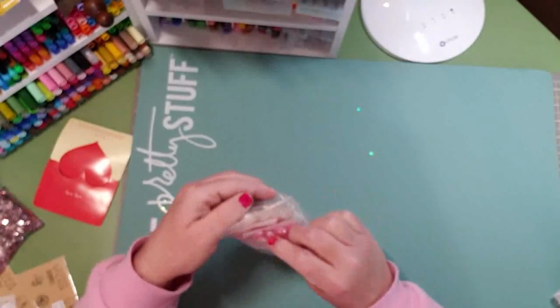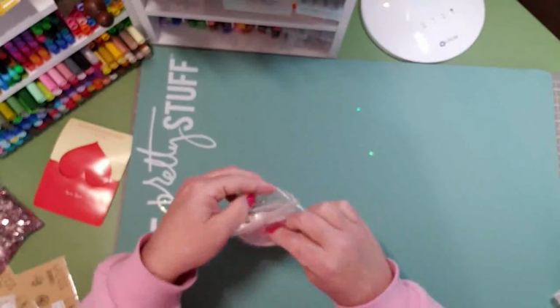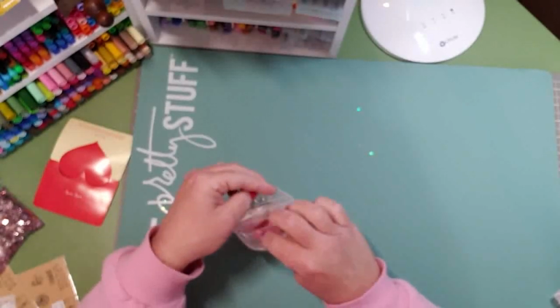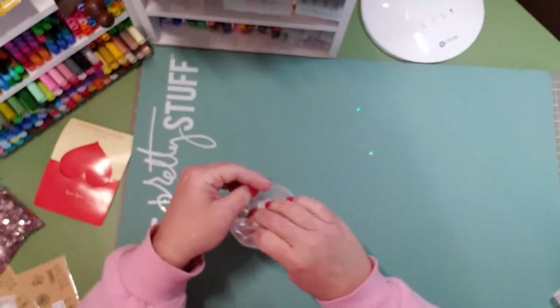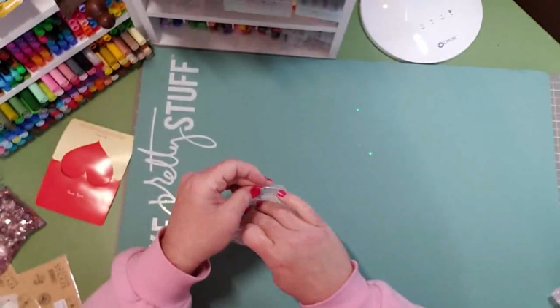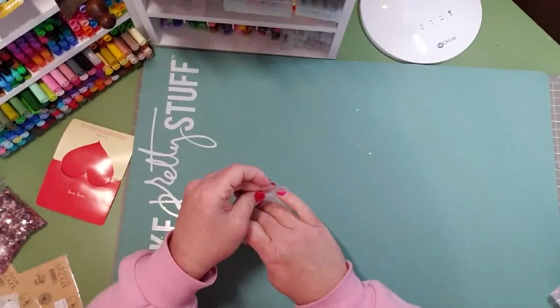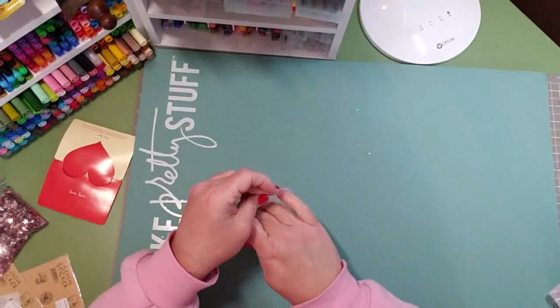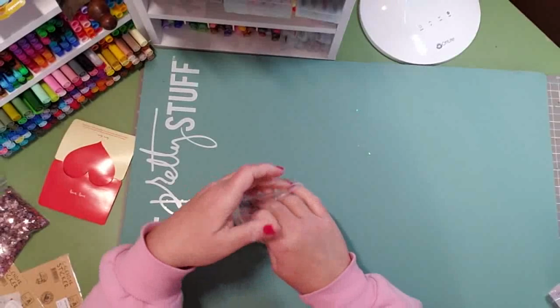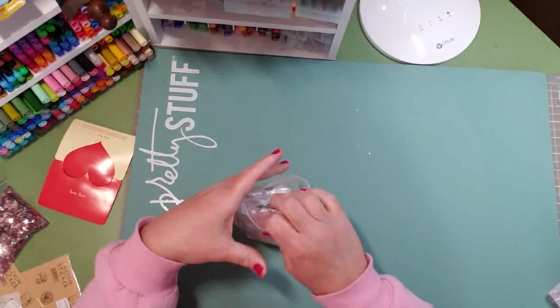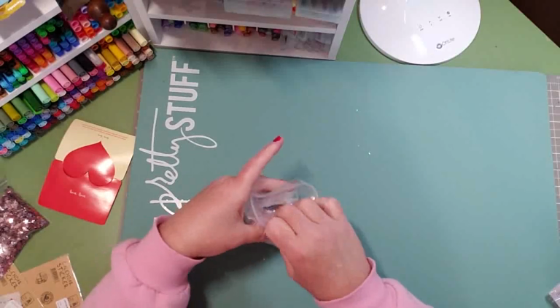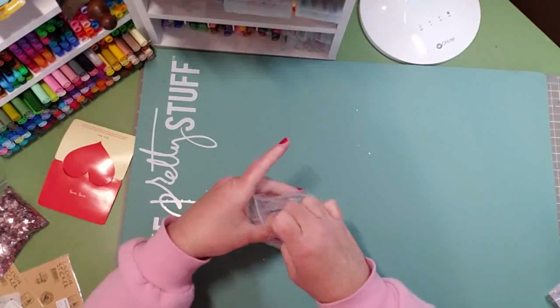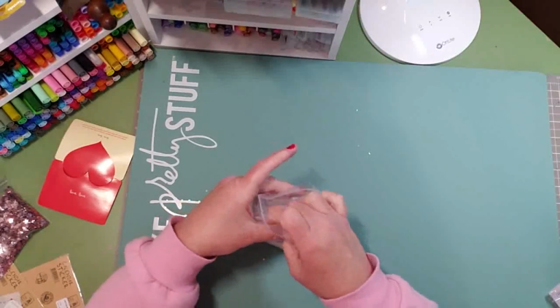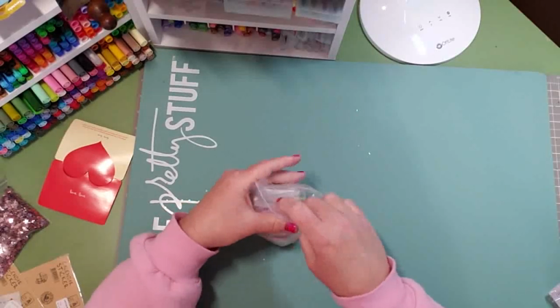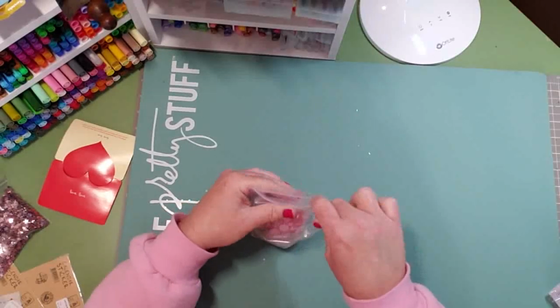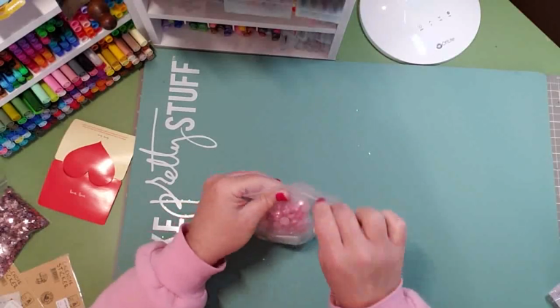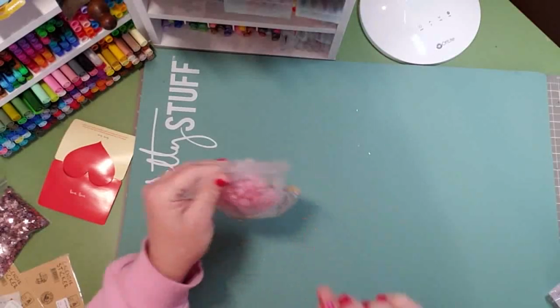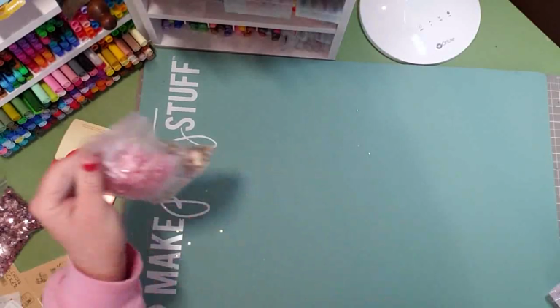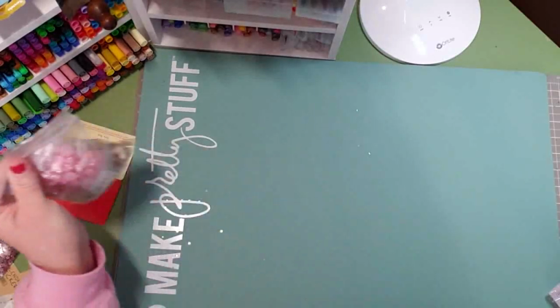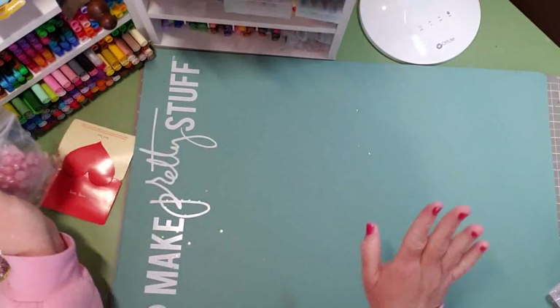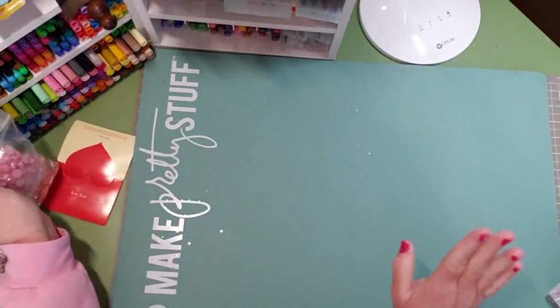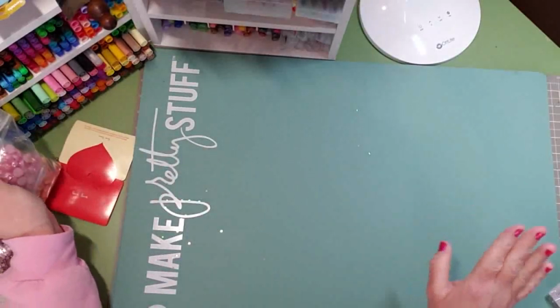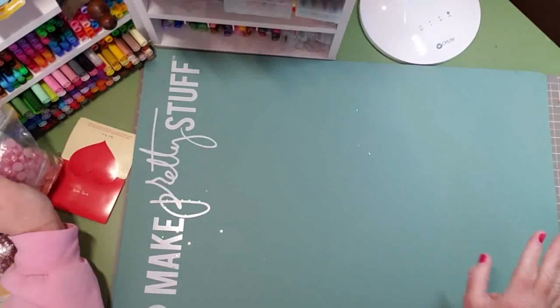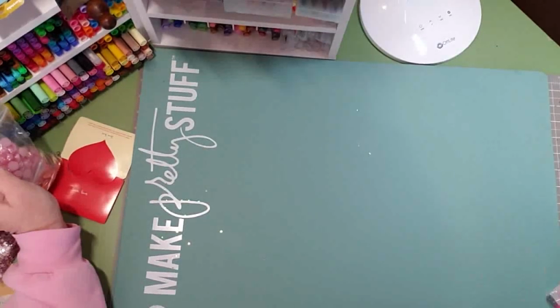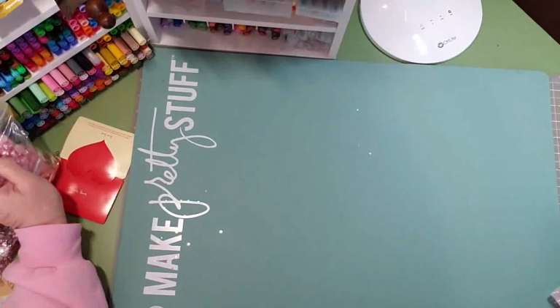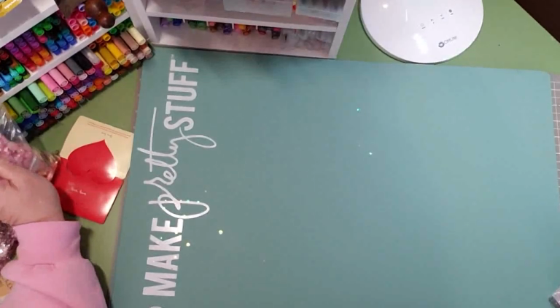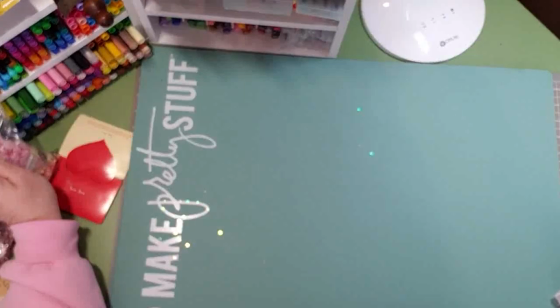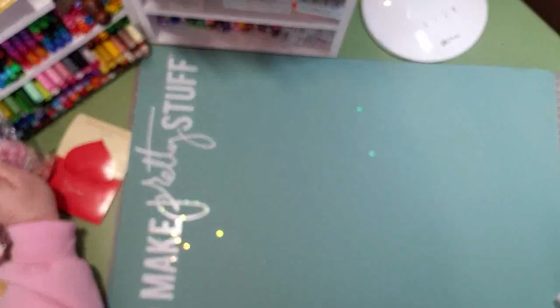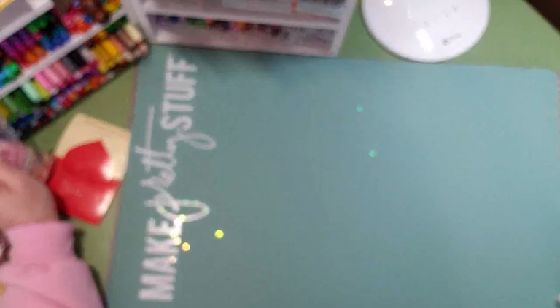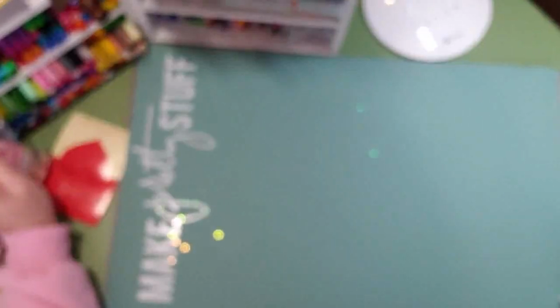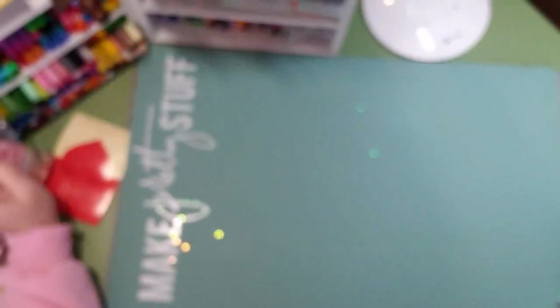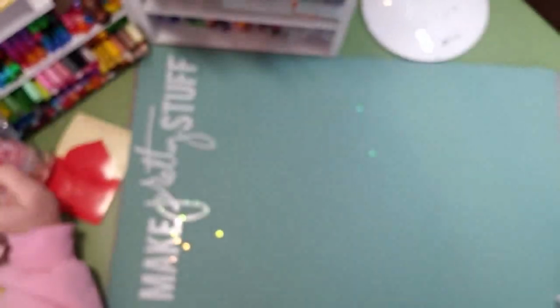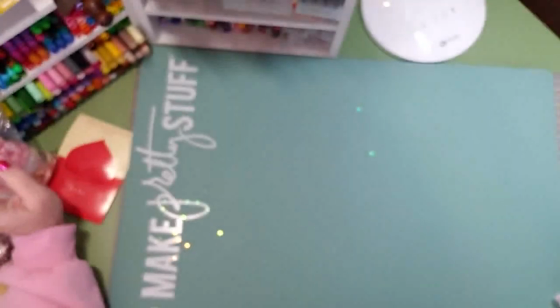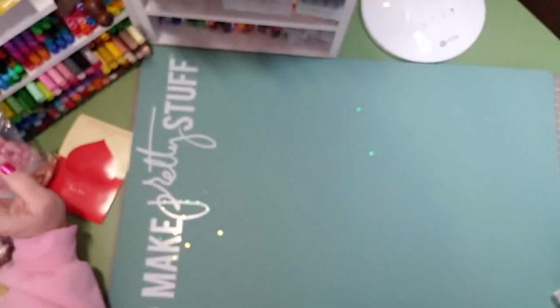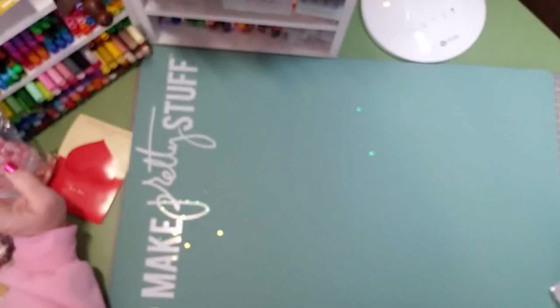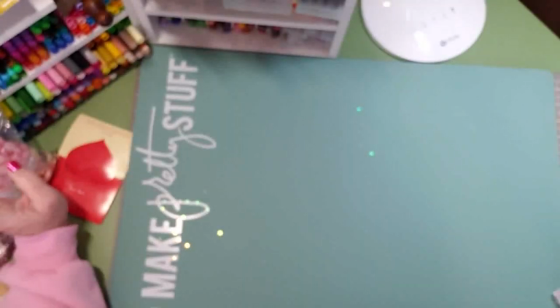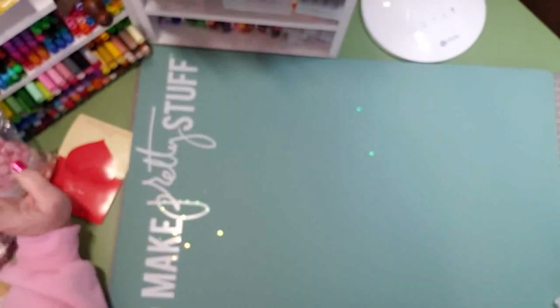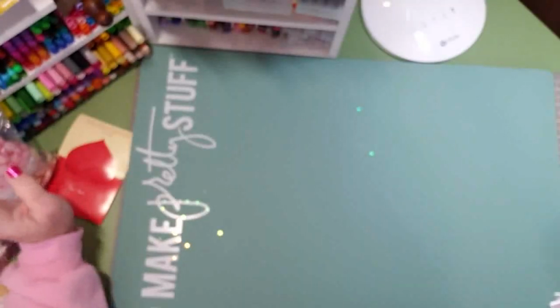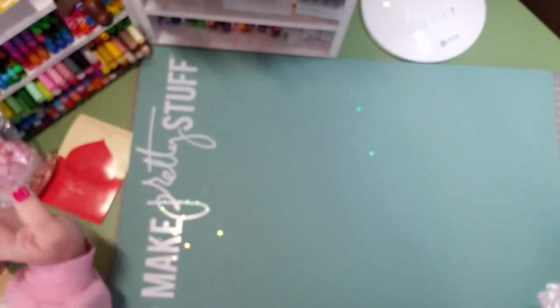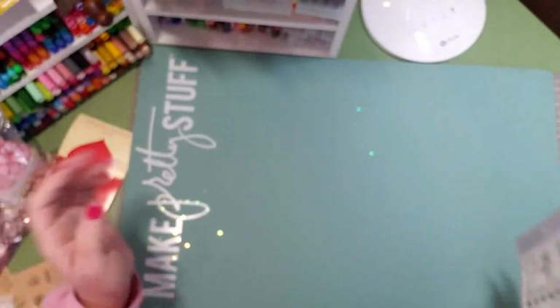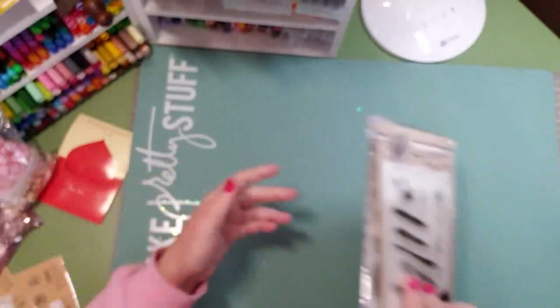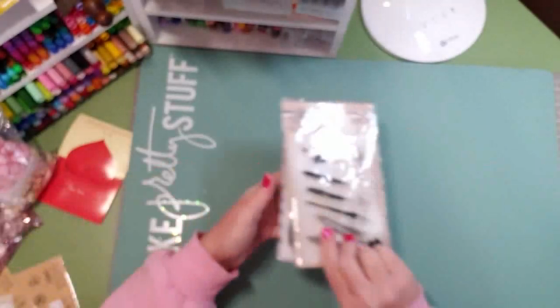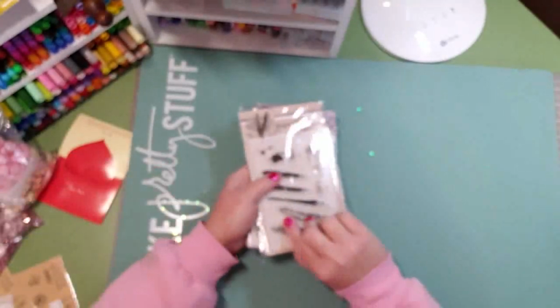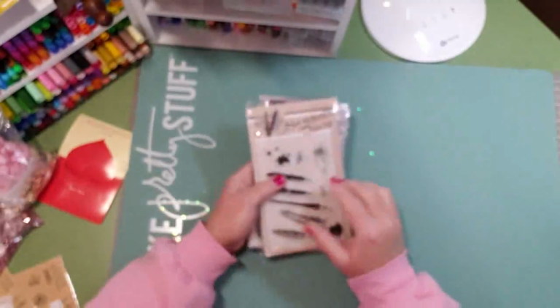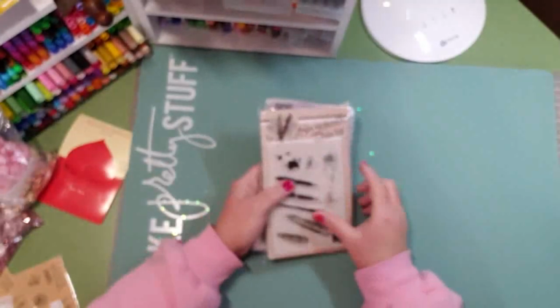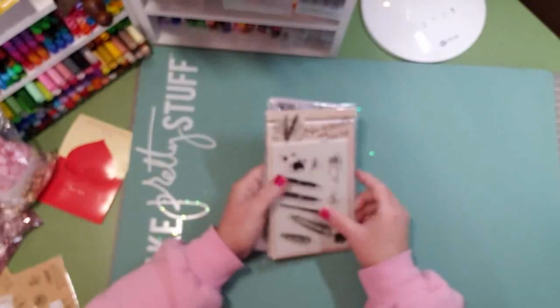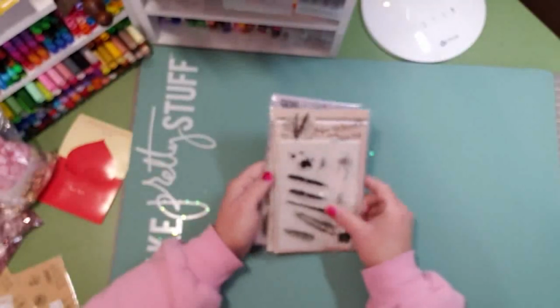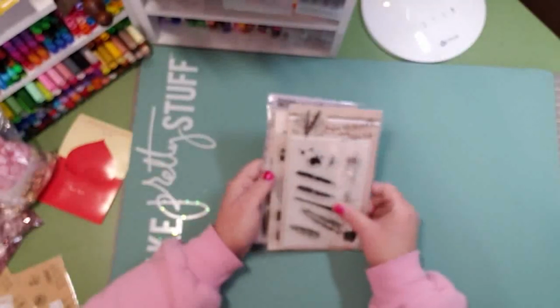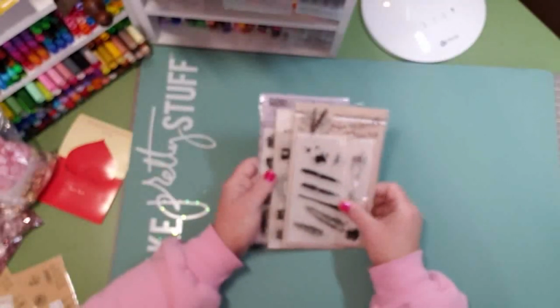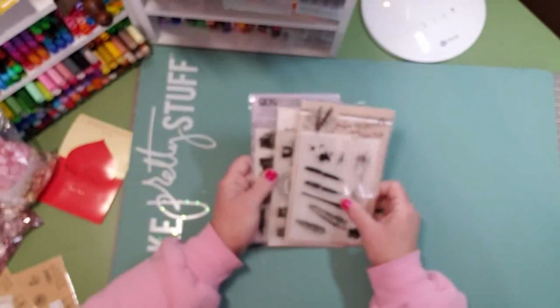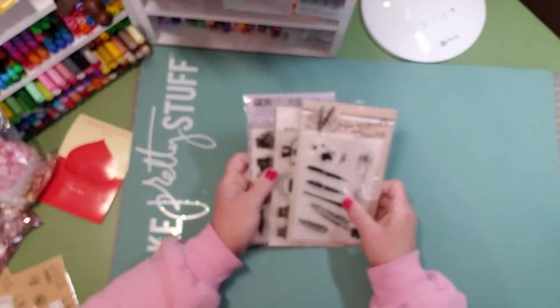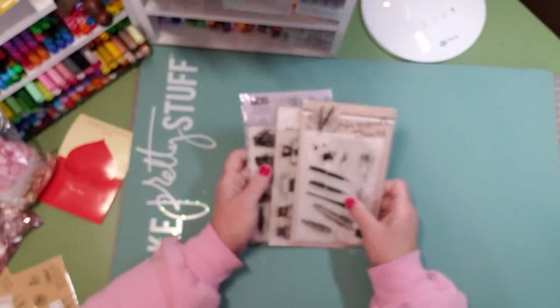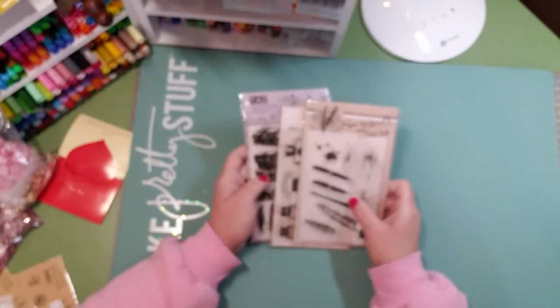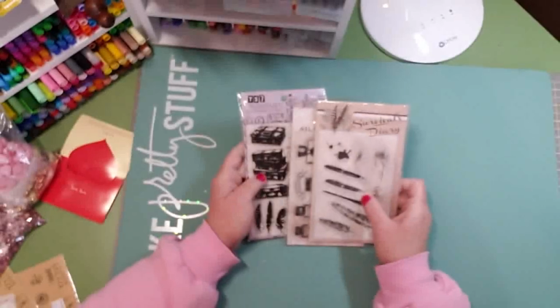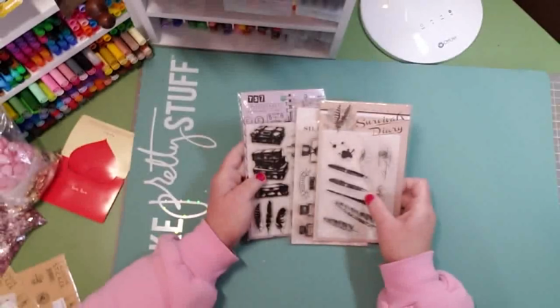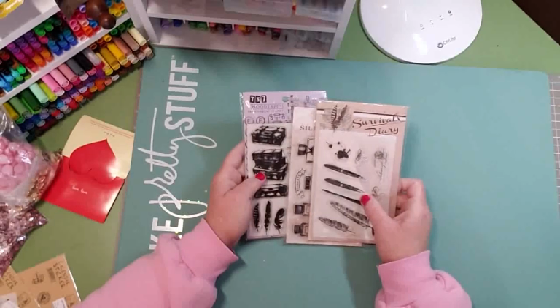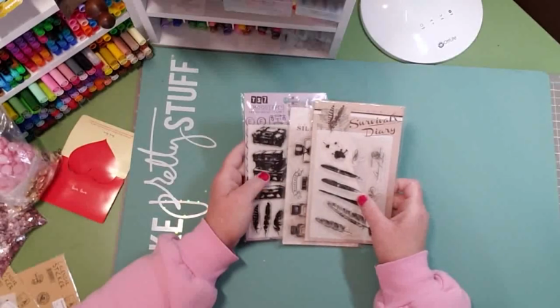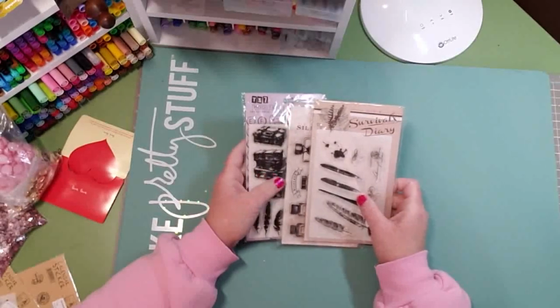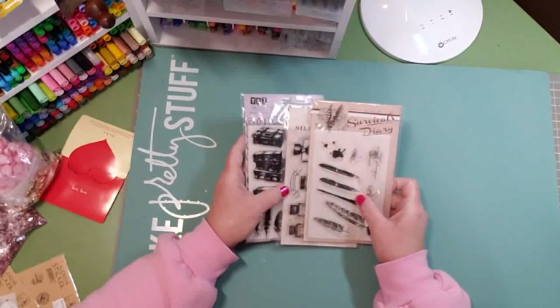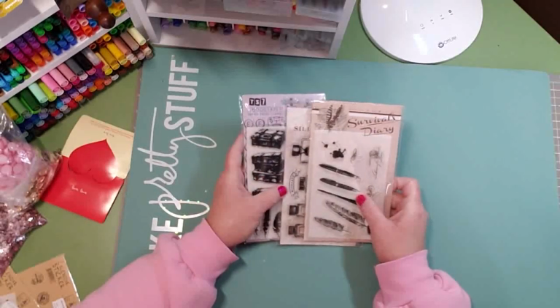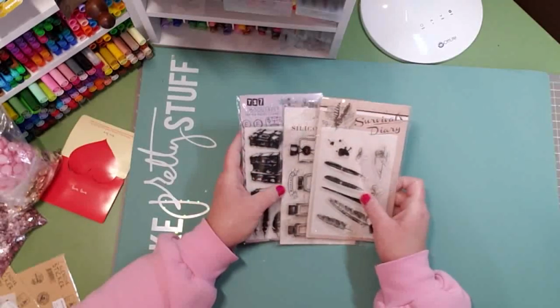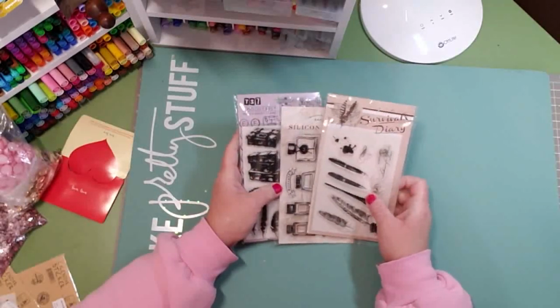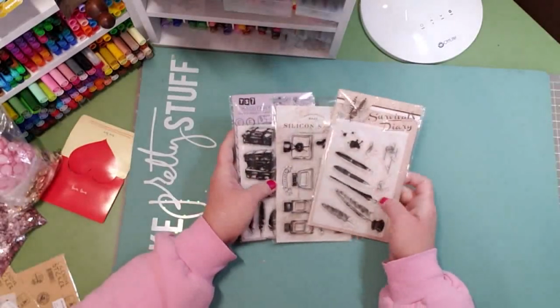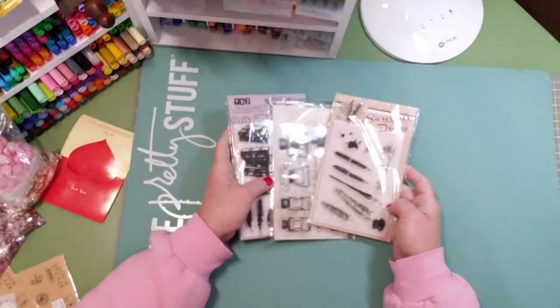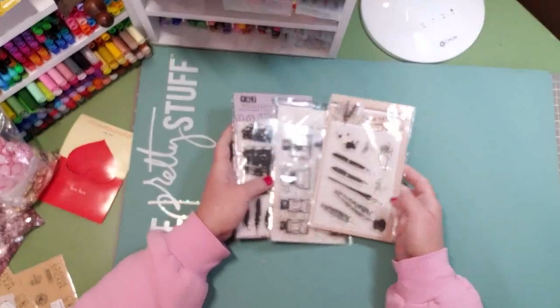Last but not least, this is actually from eBay — it was a lot of three and very inexpensive.